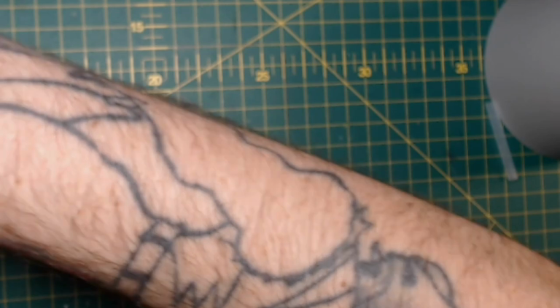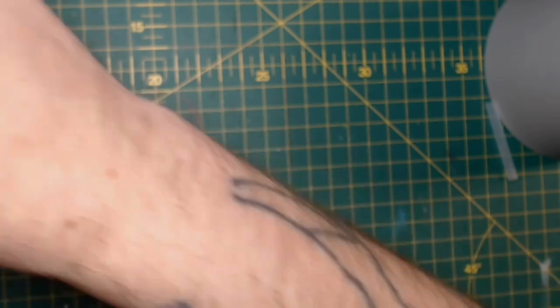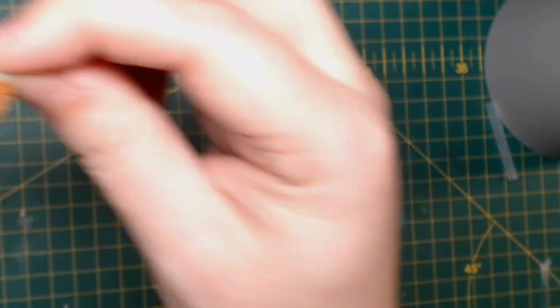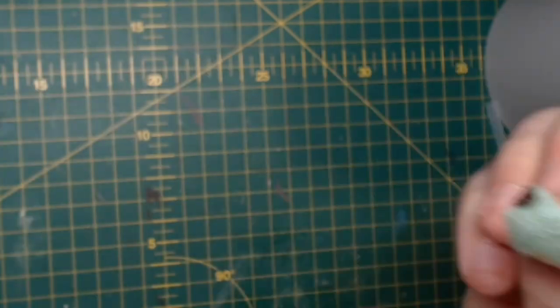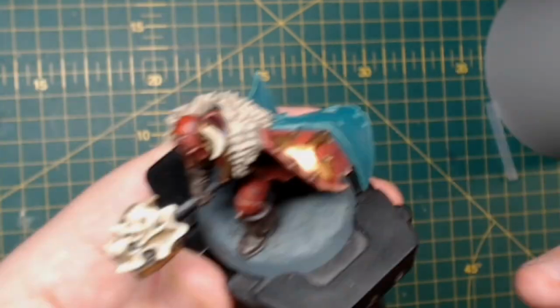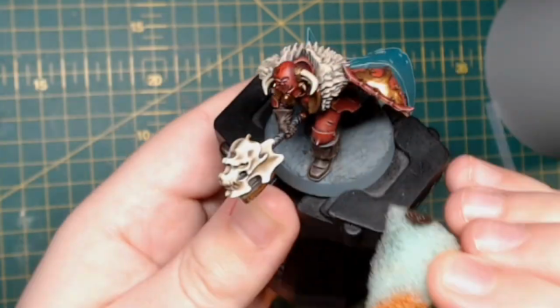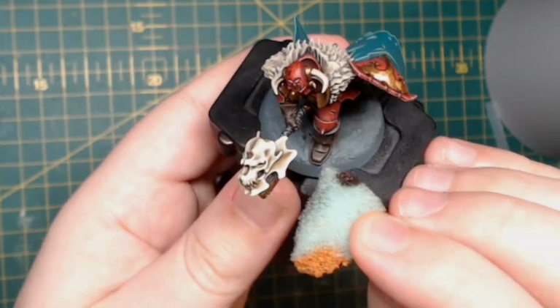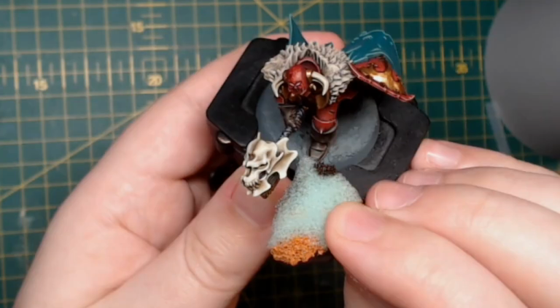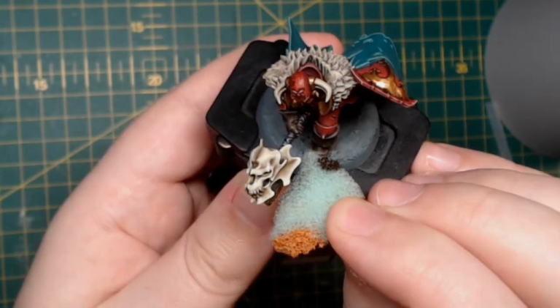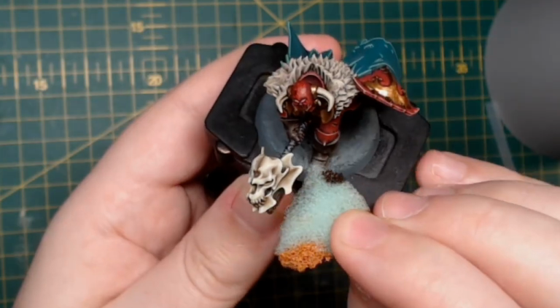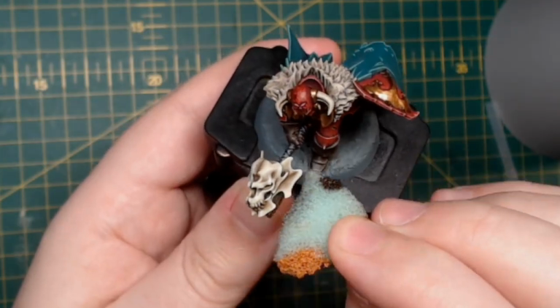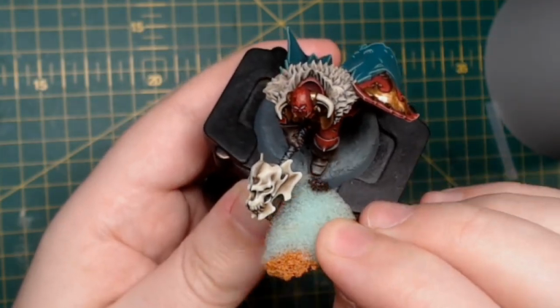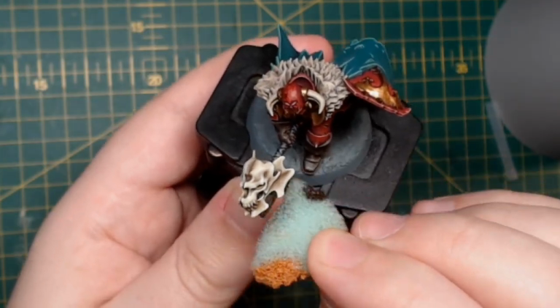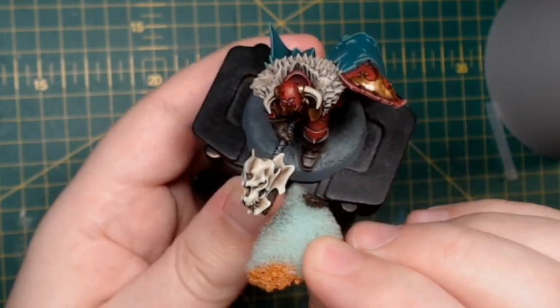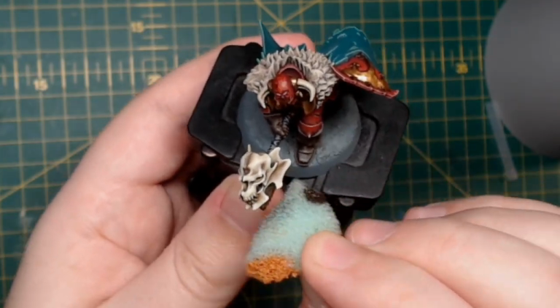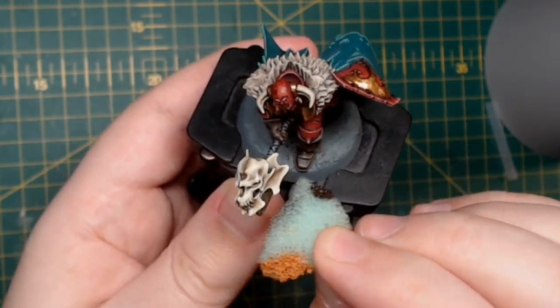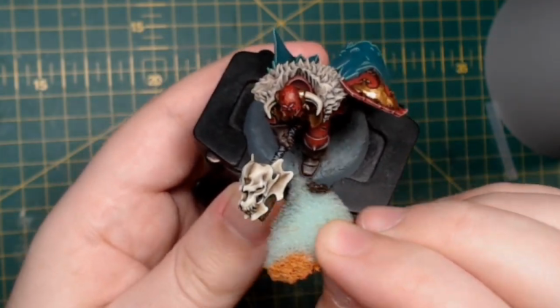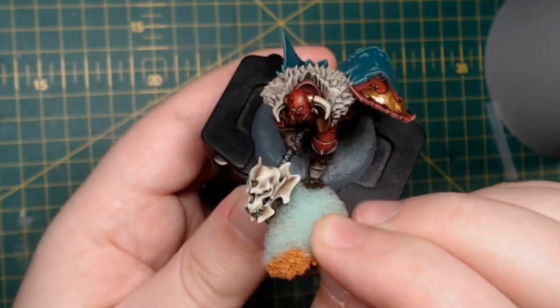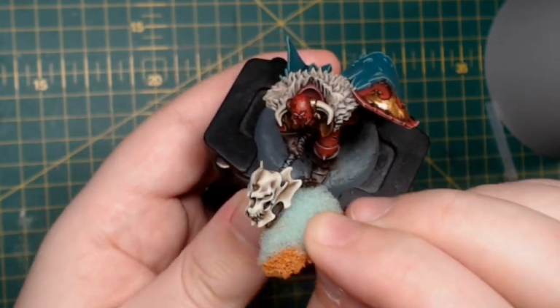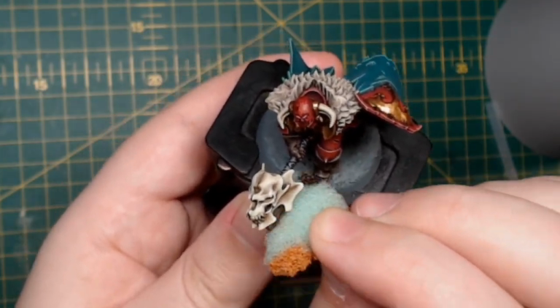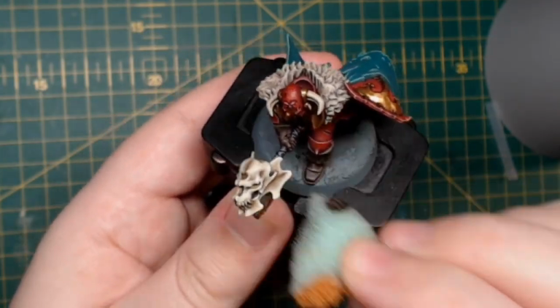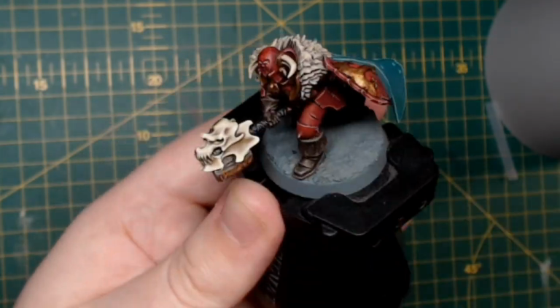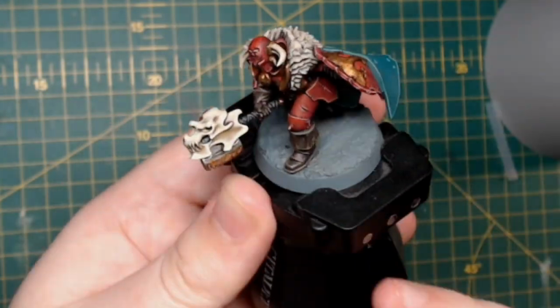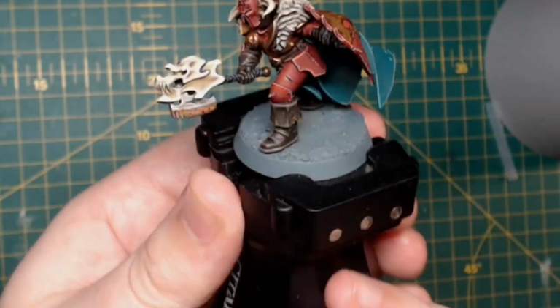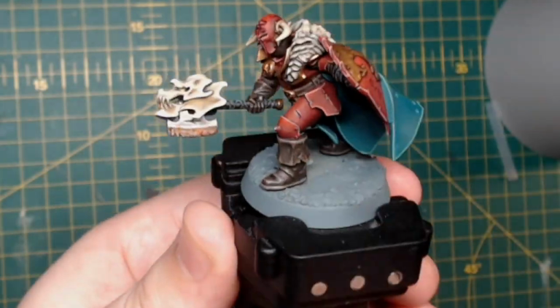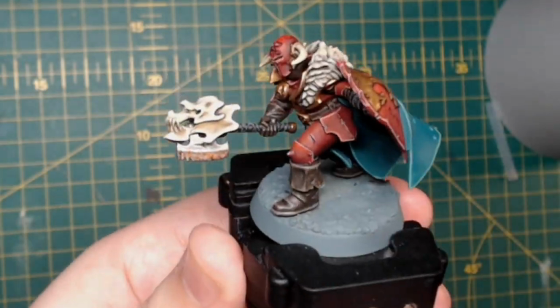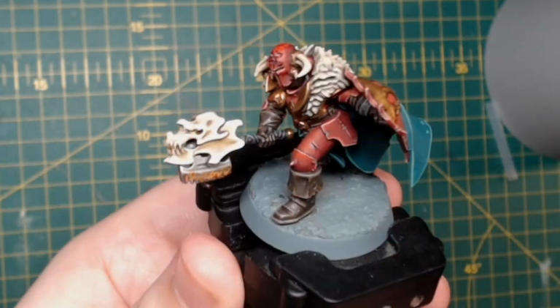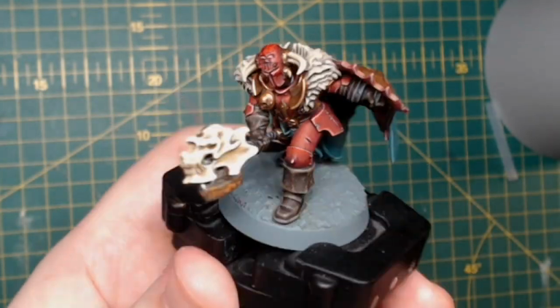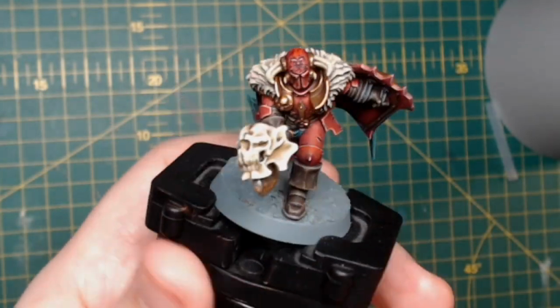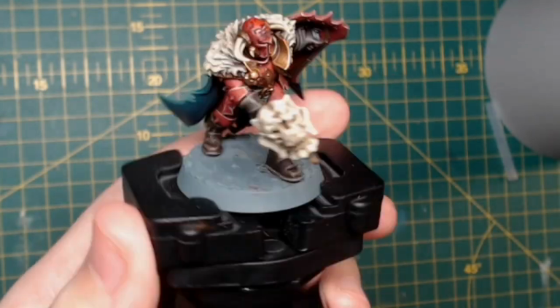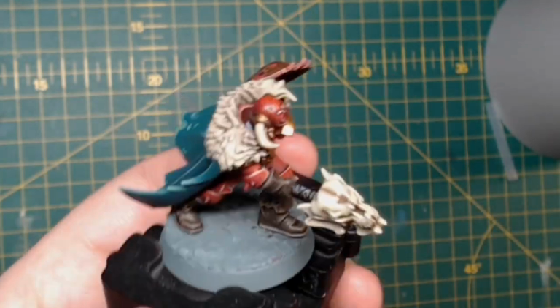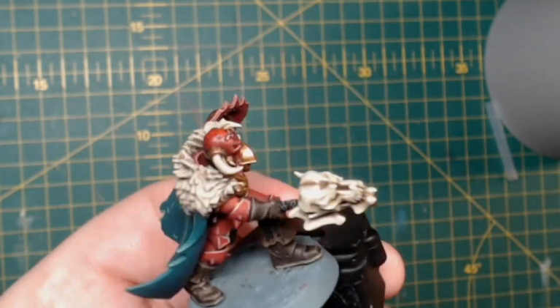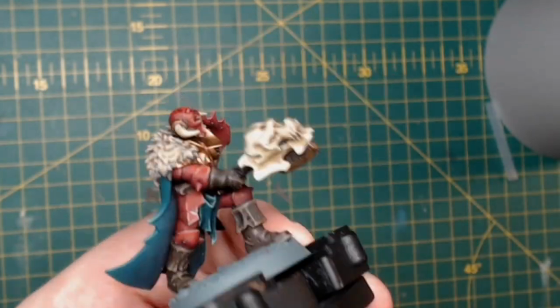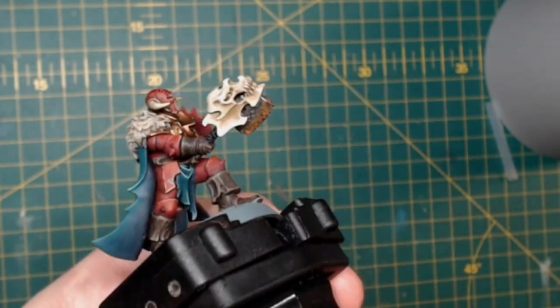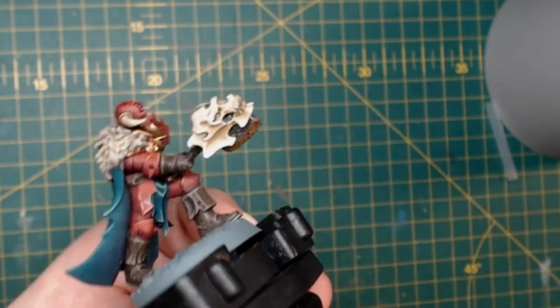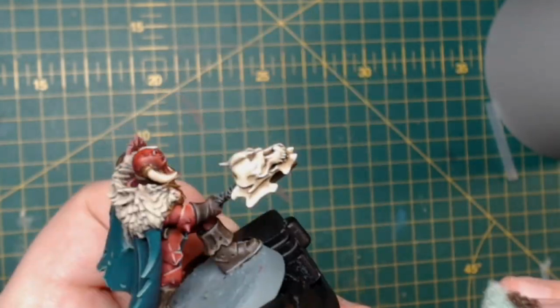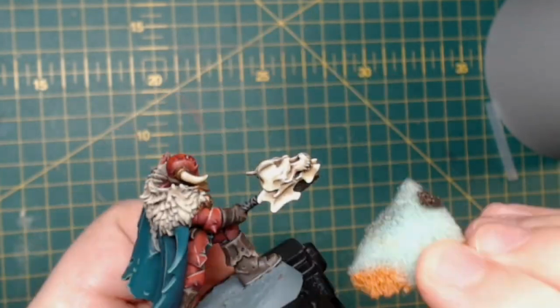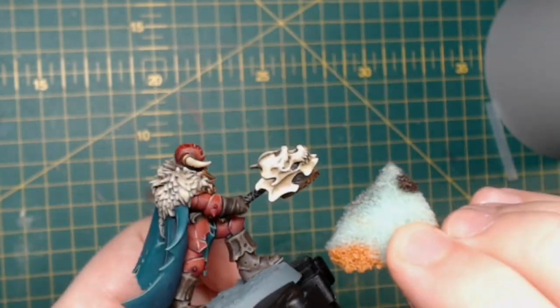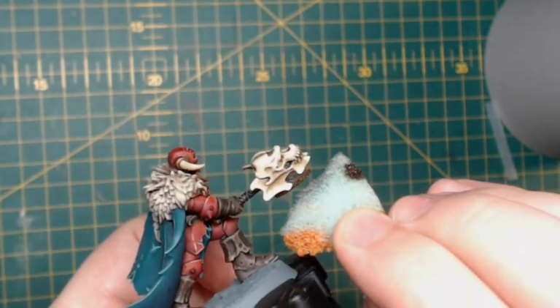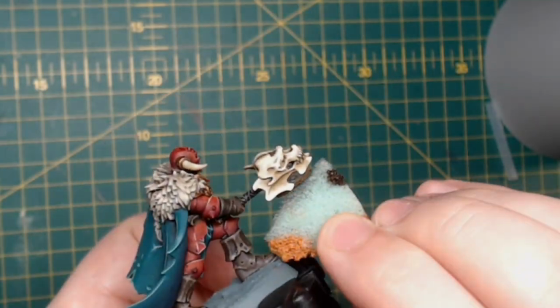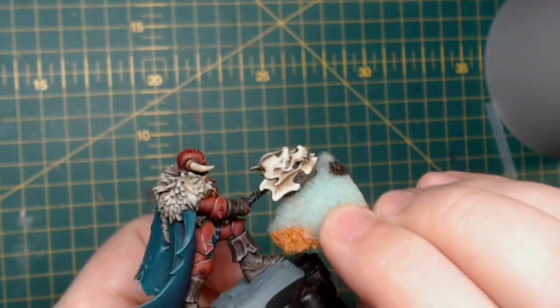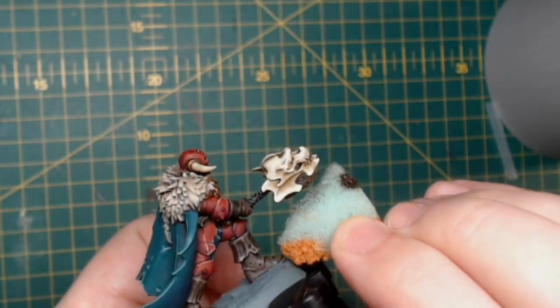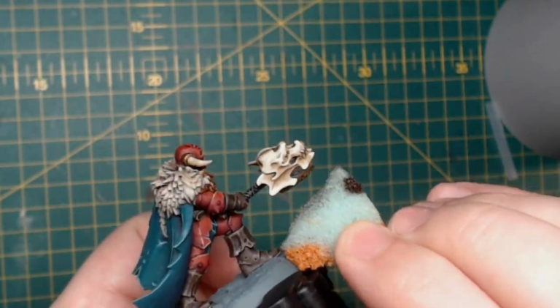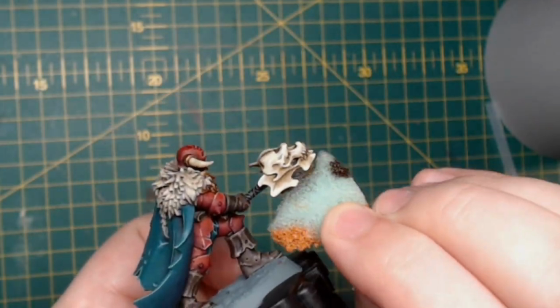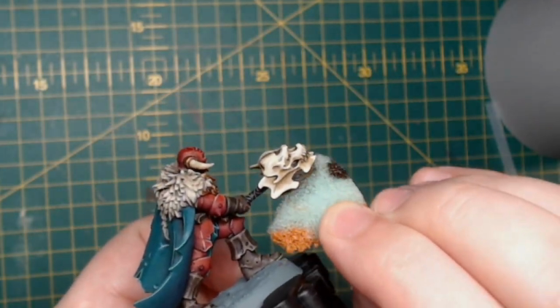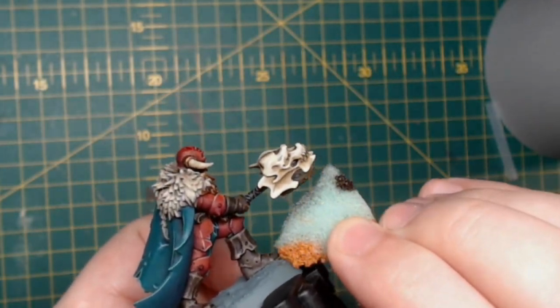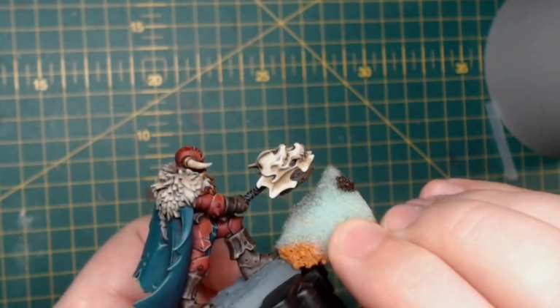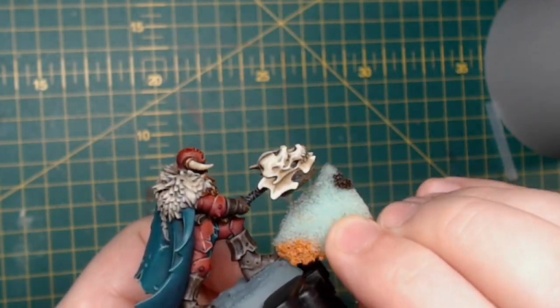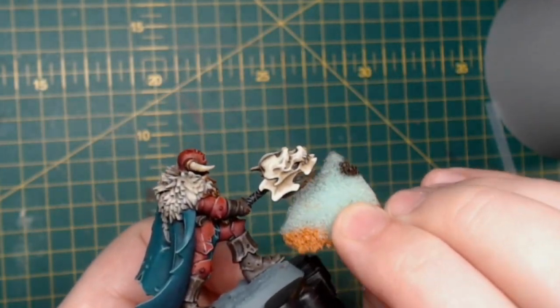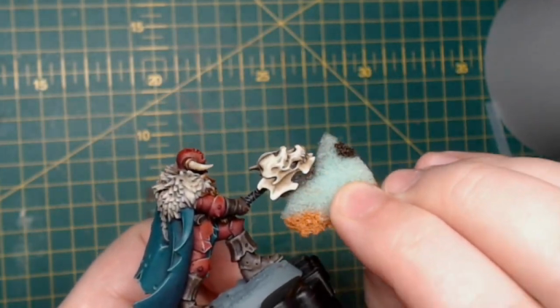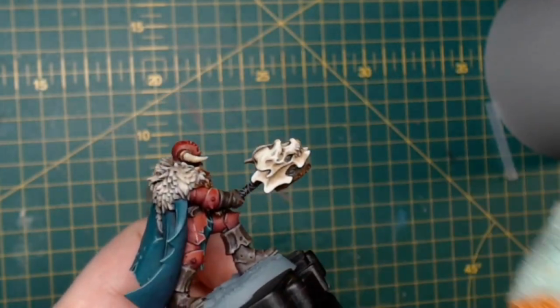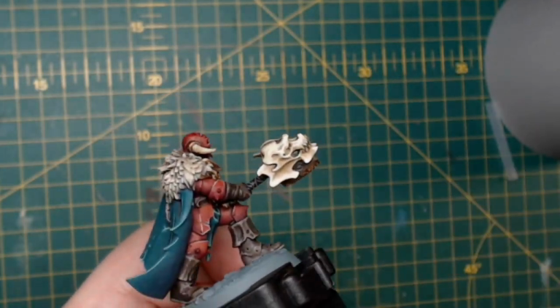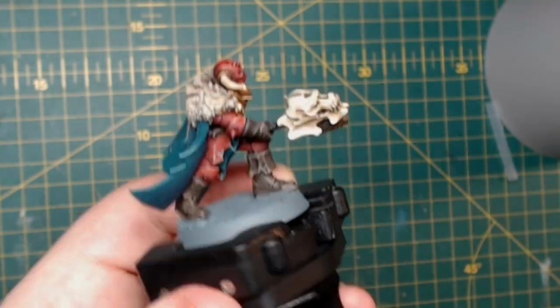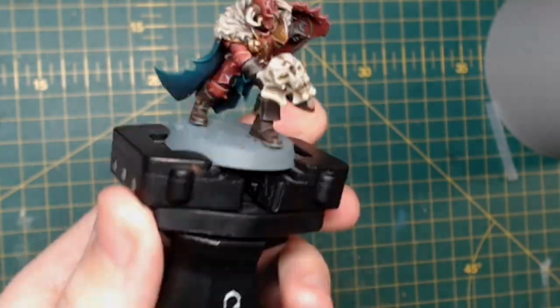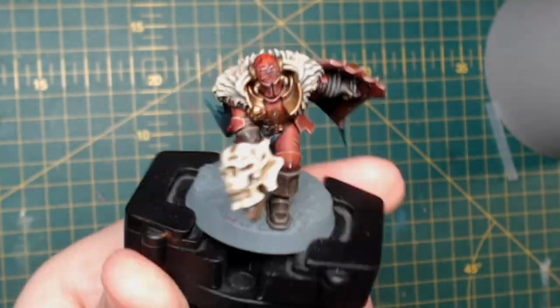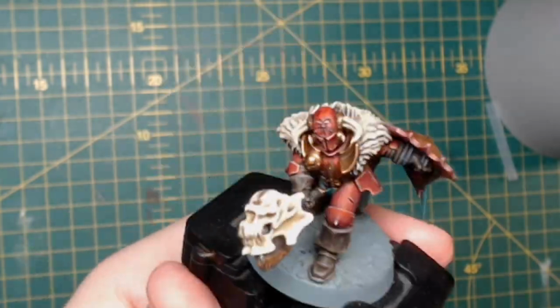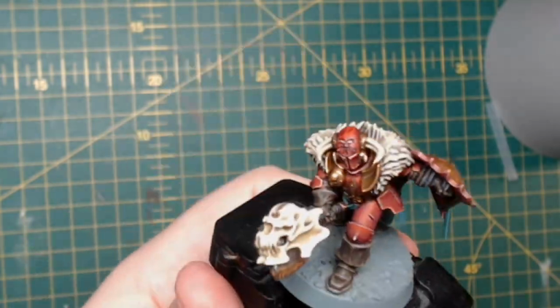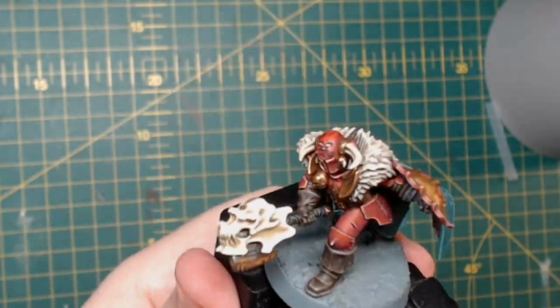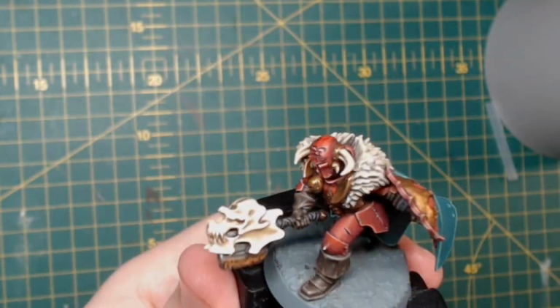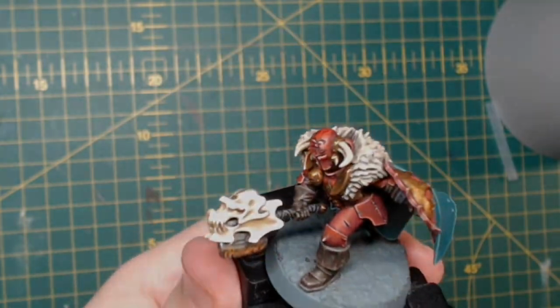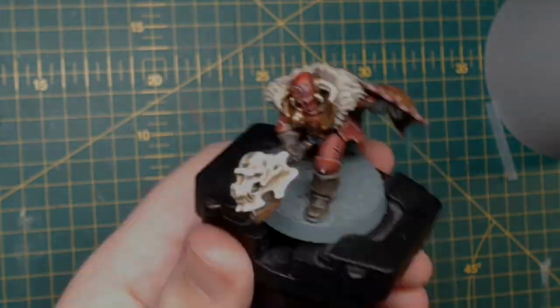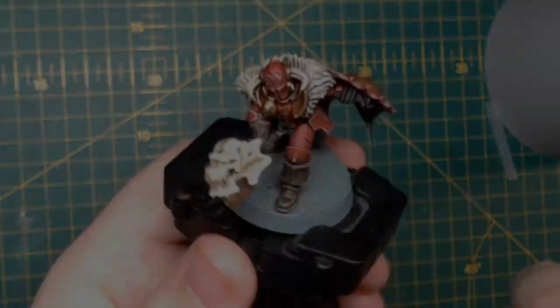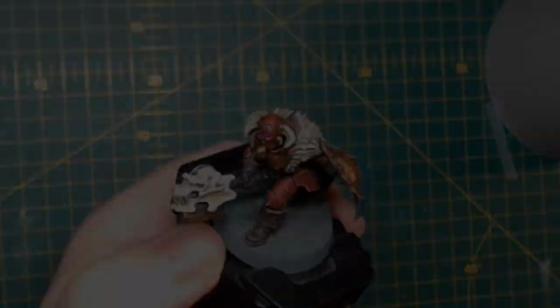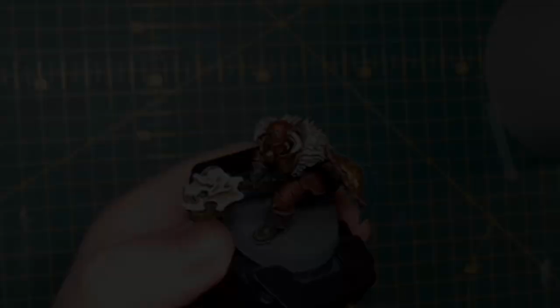Base the model in whatever scheme you want to — I did a desert base. And we are finished!